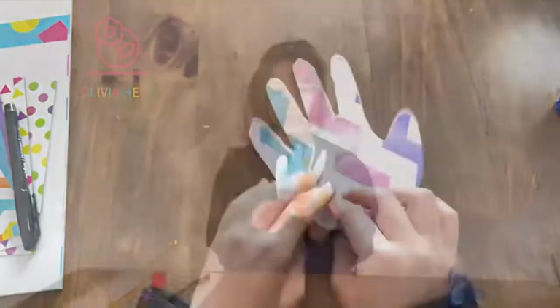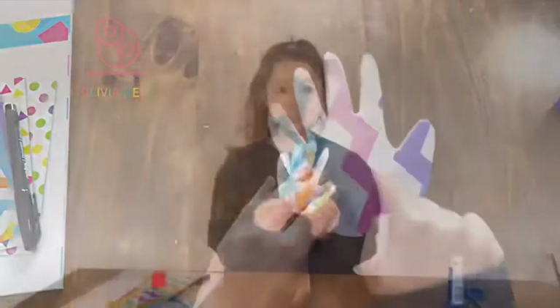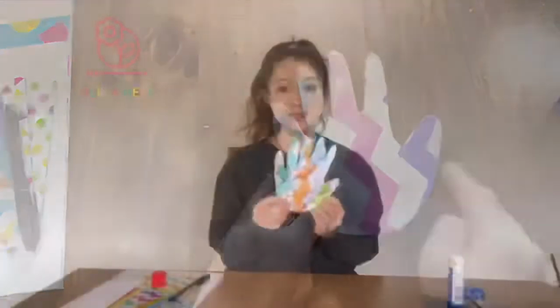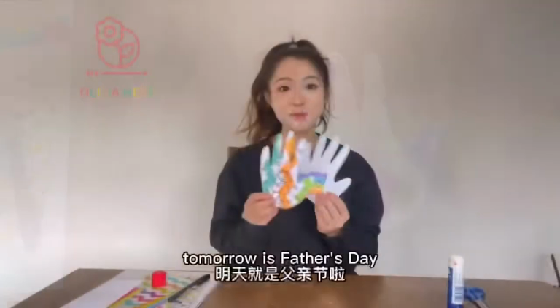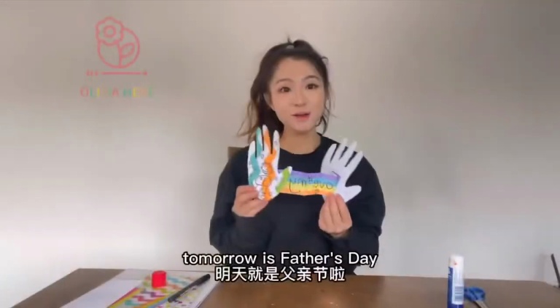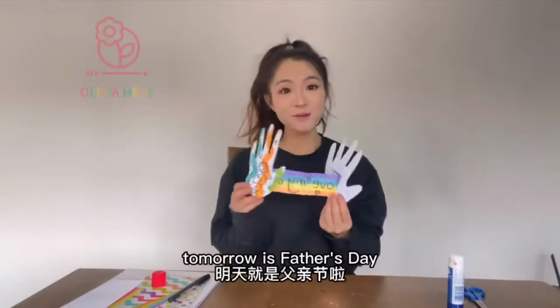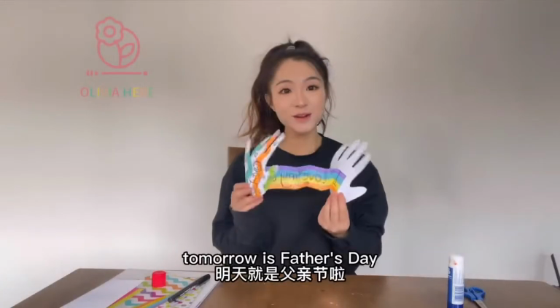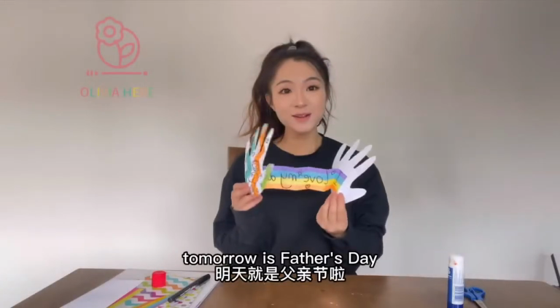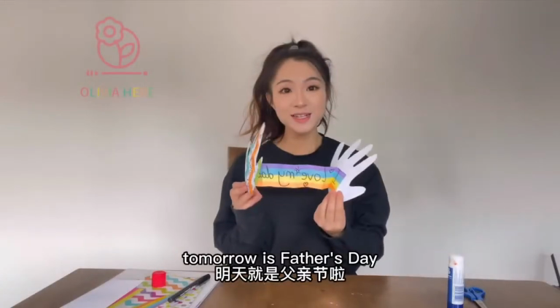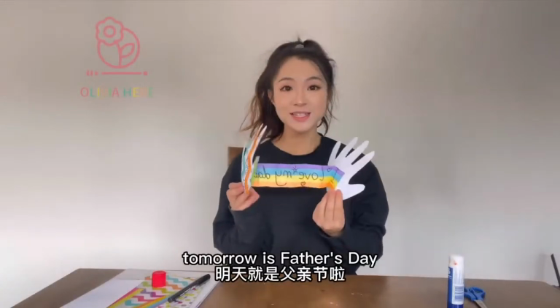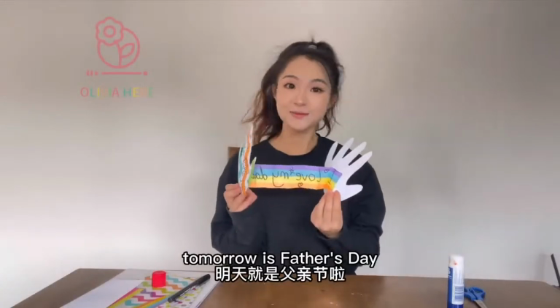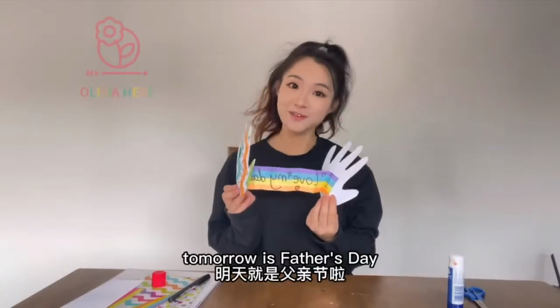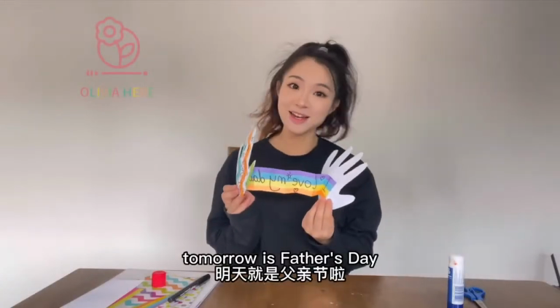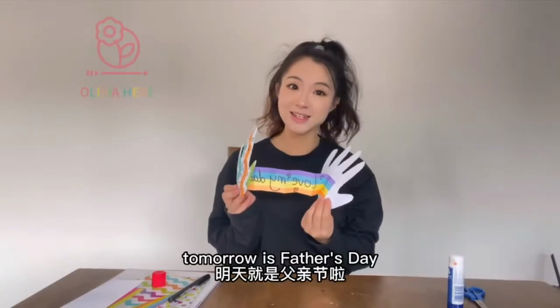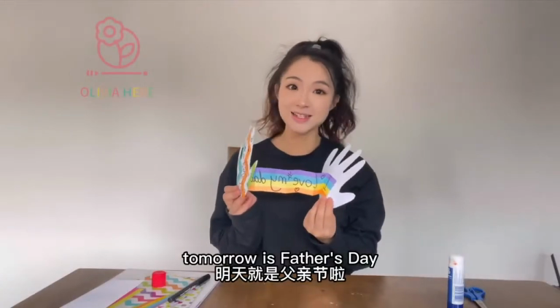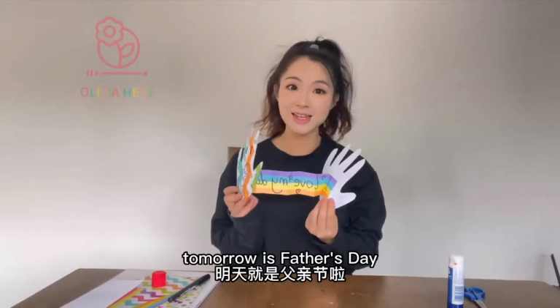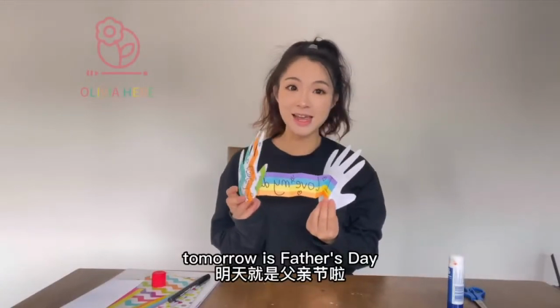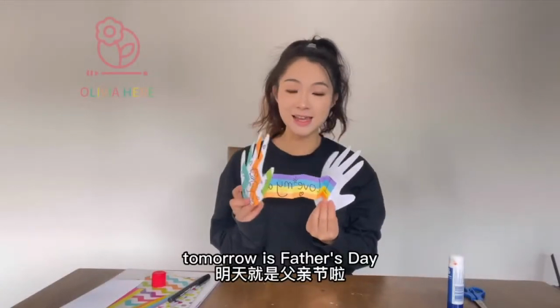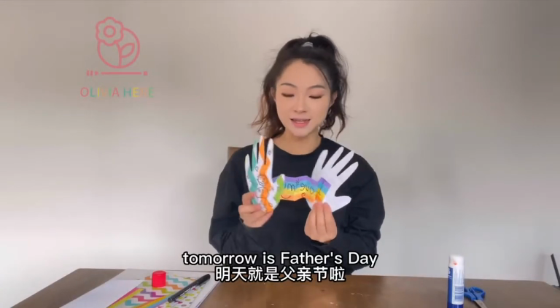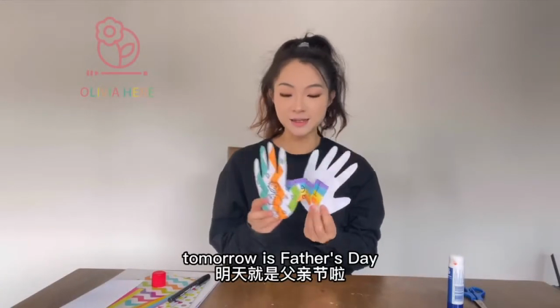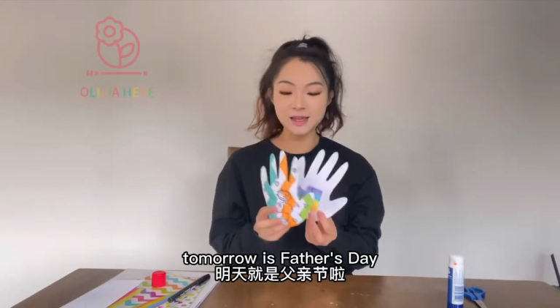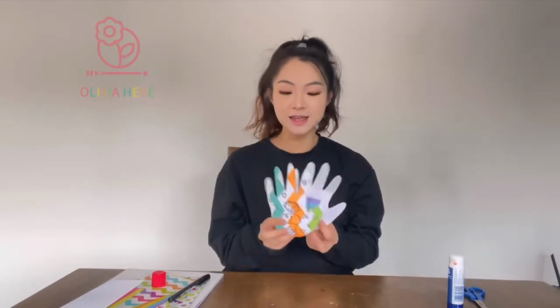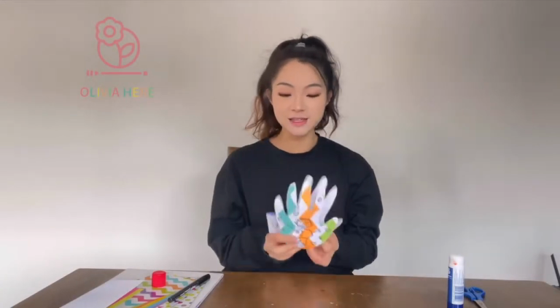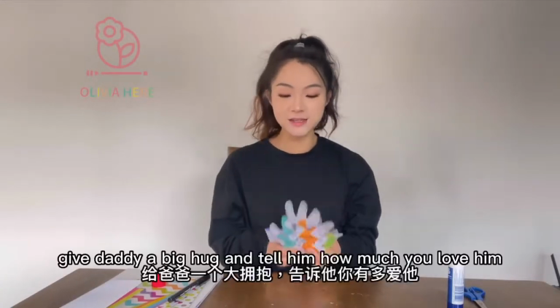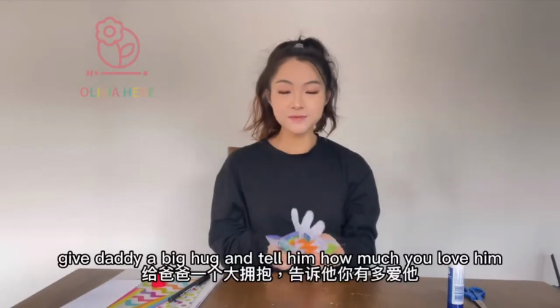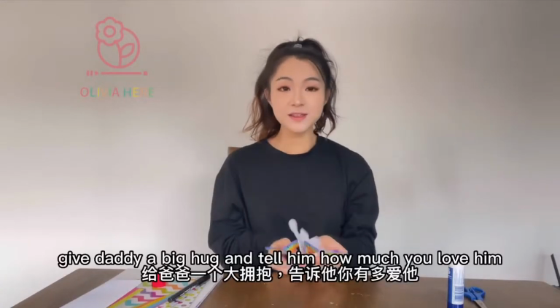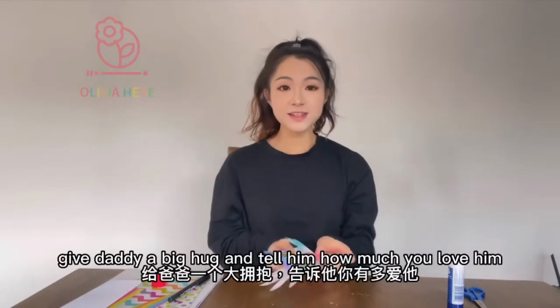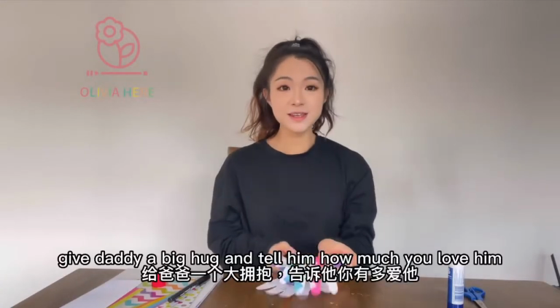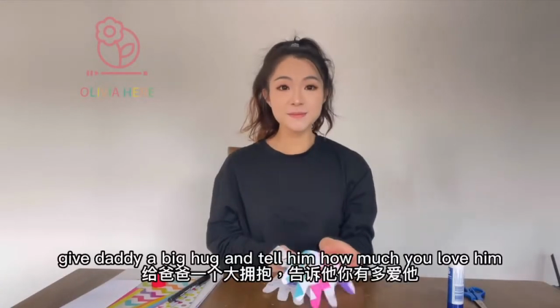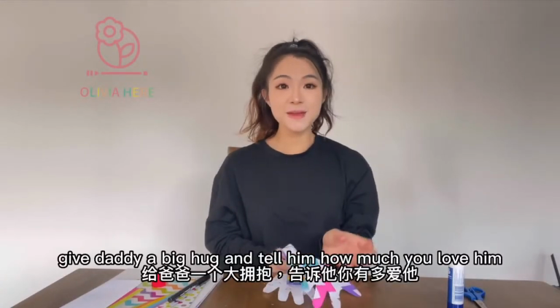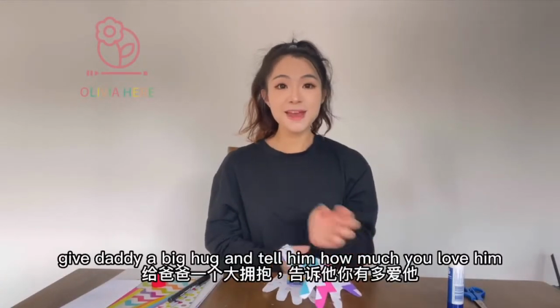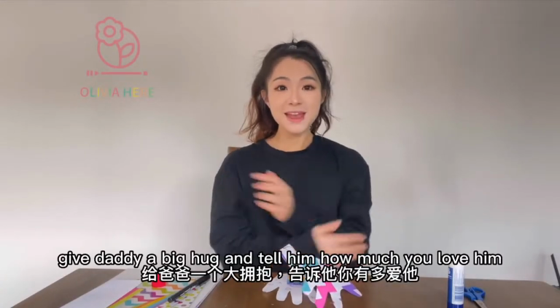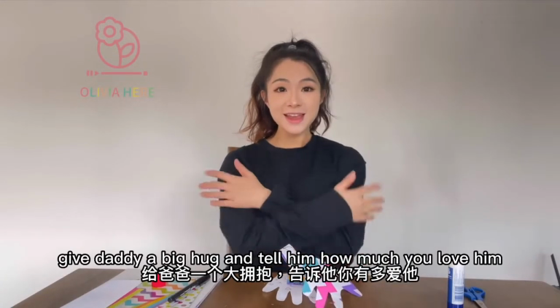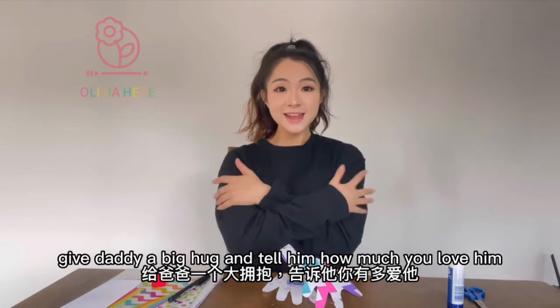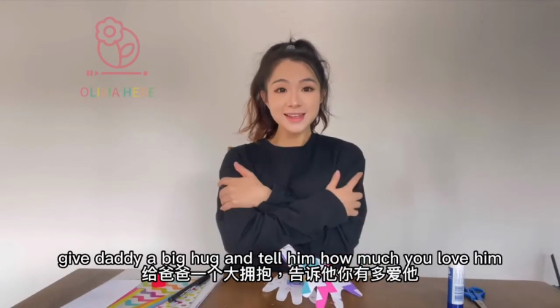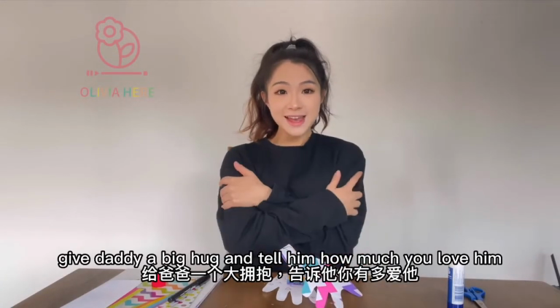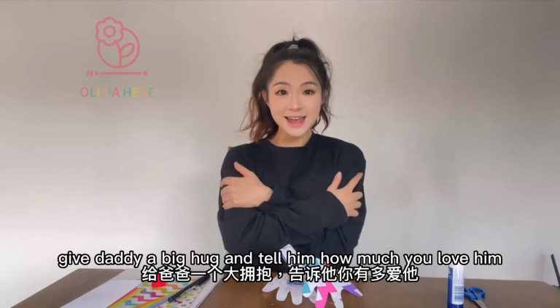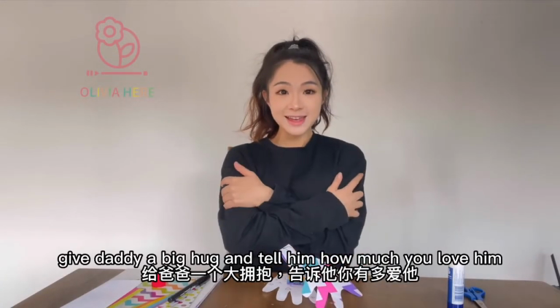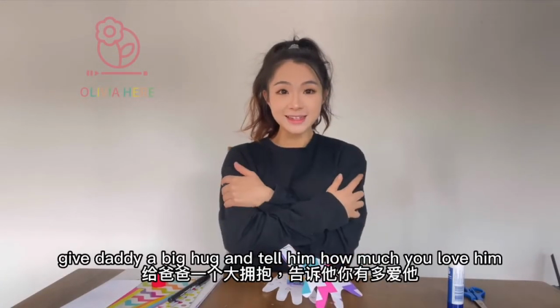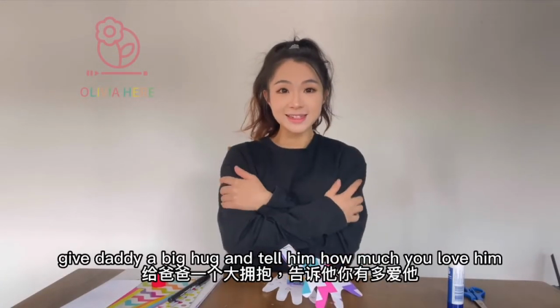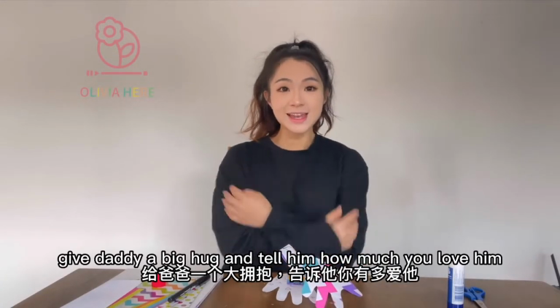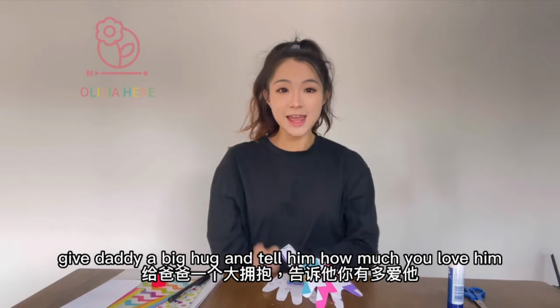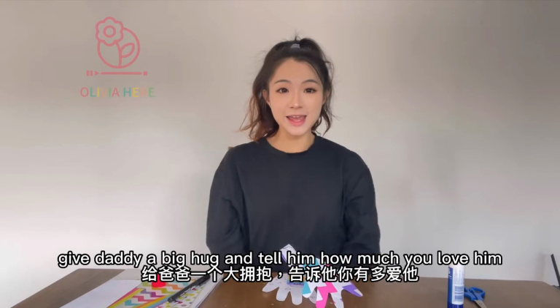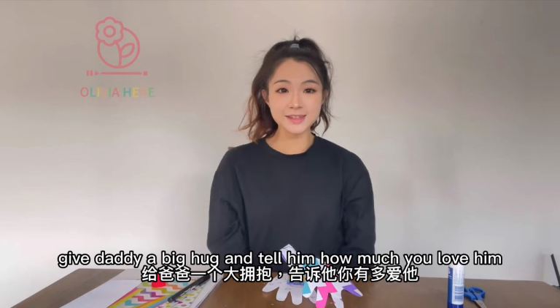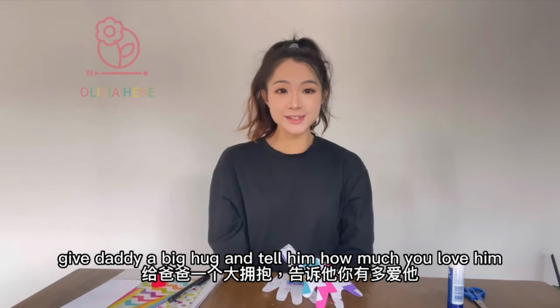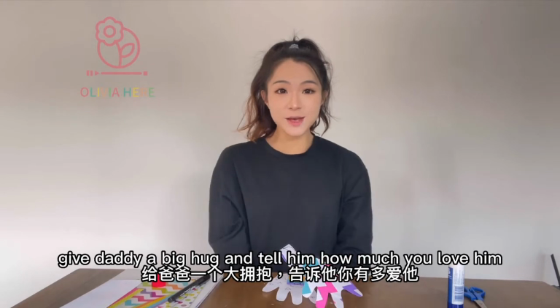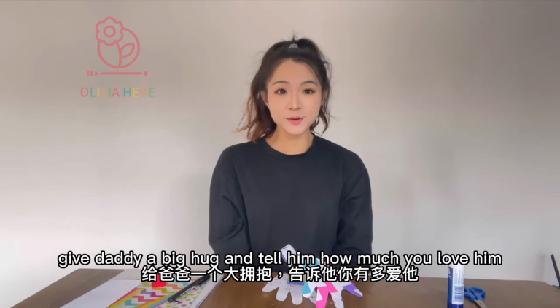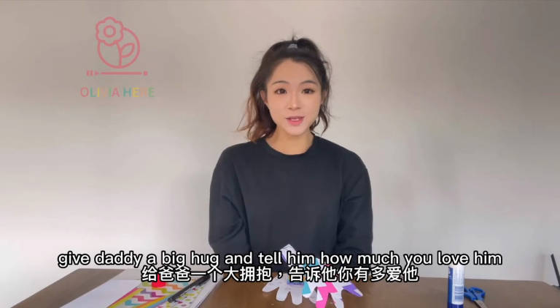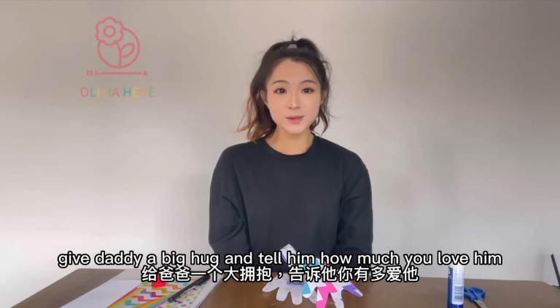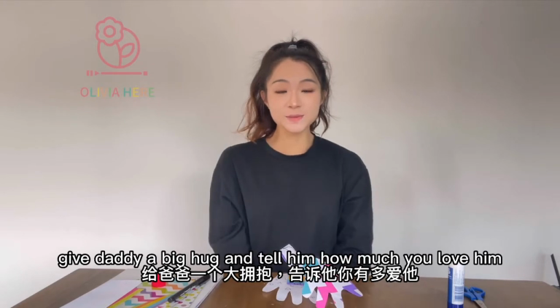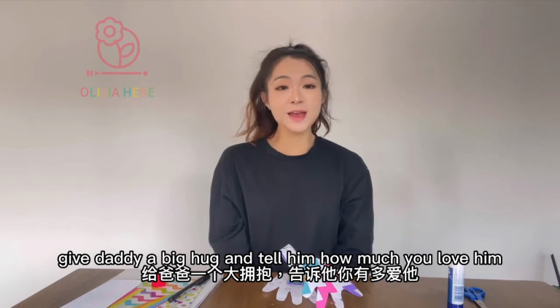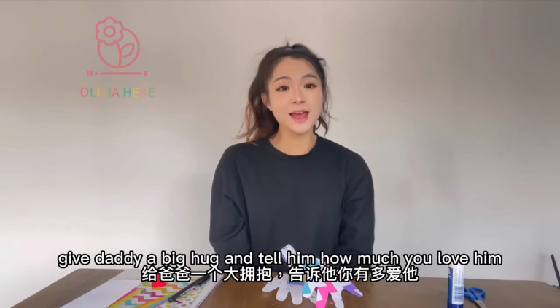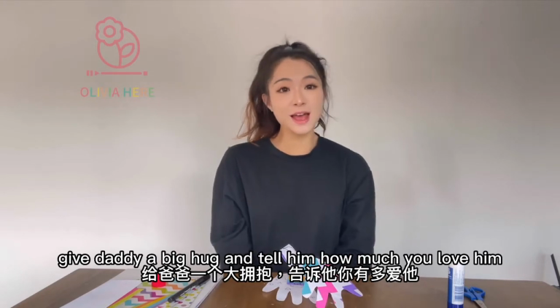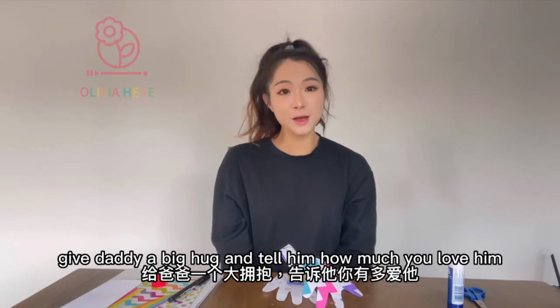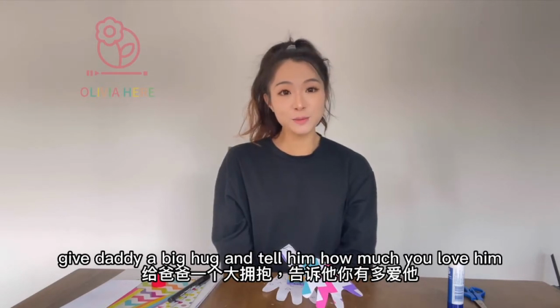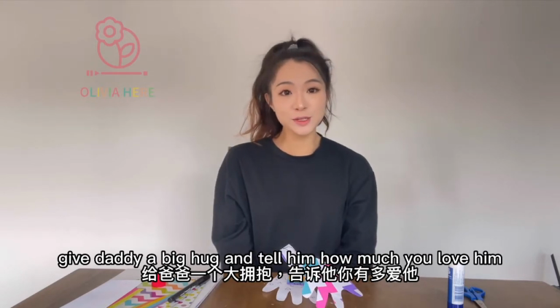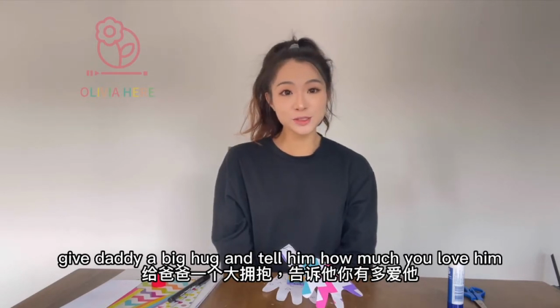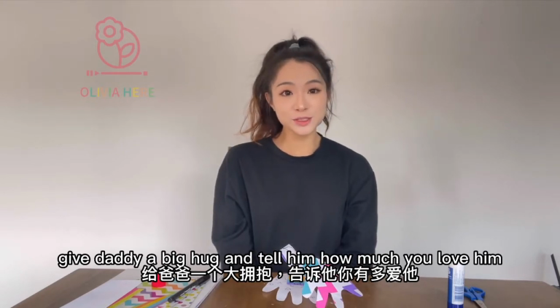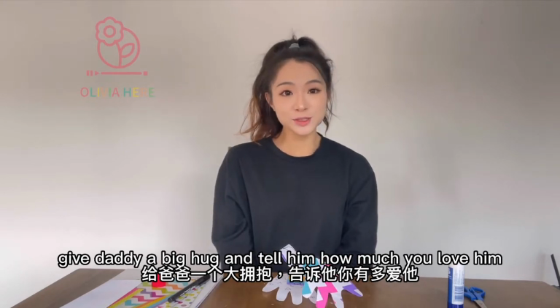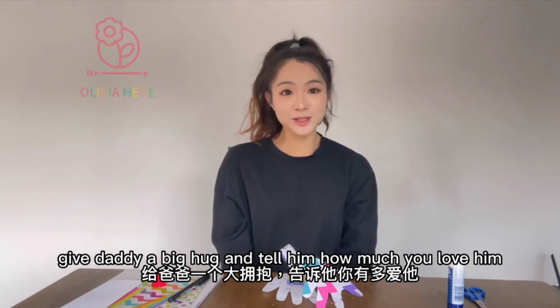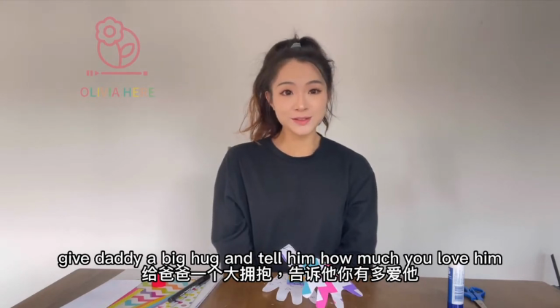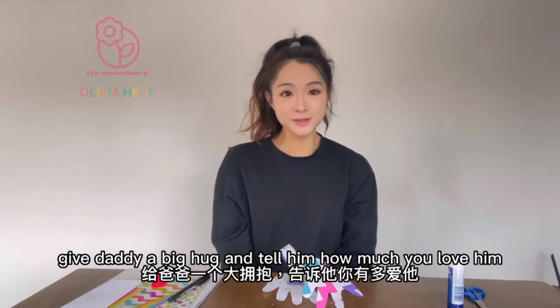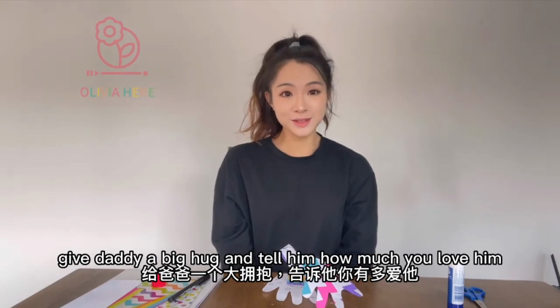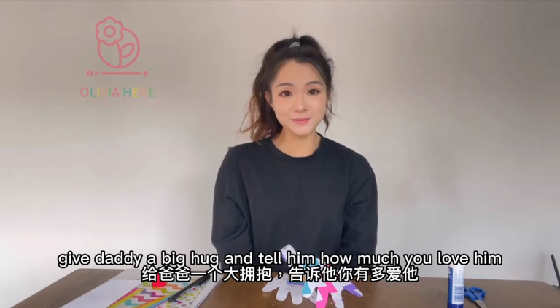Tomorrow is Father's Day — give daddy a big hug and tell him how much you love him.